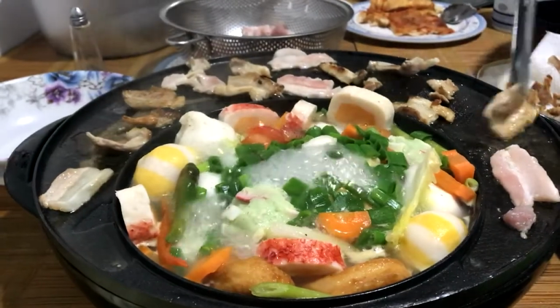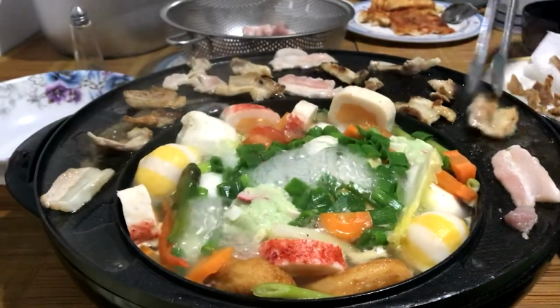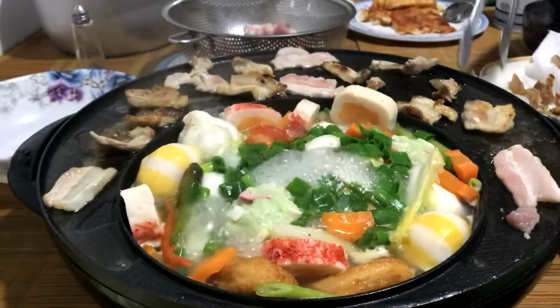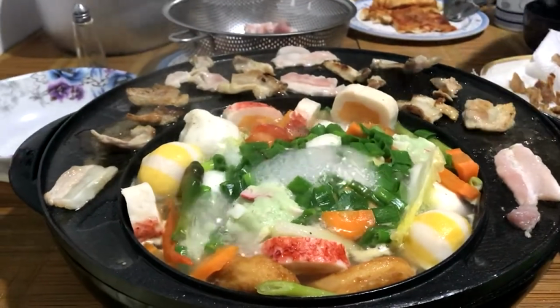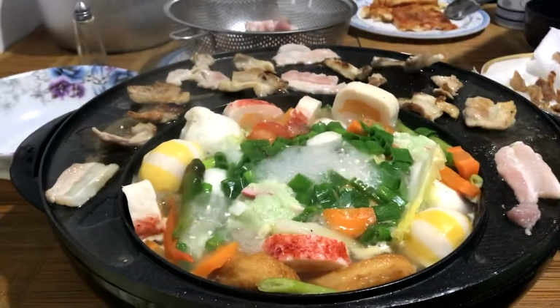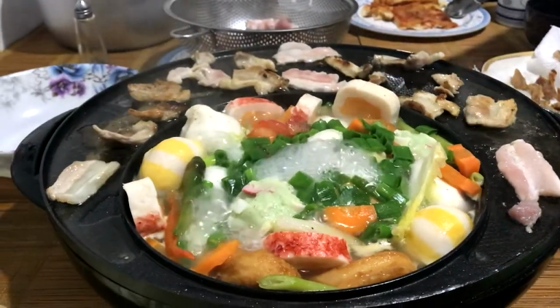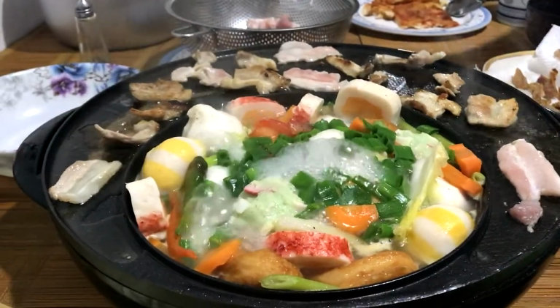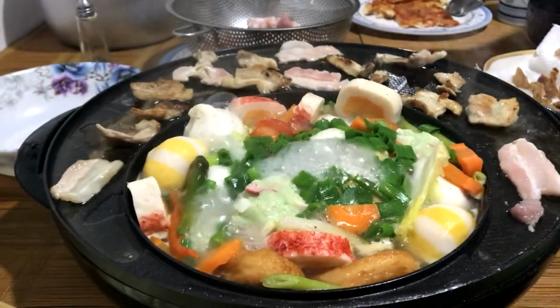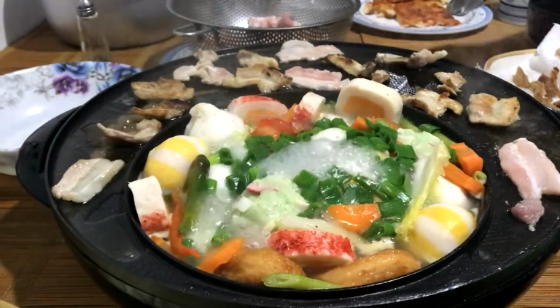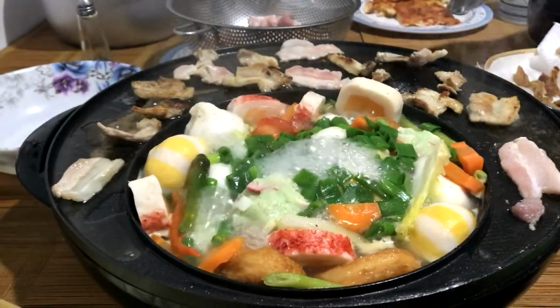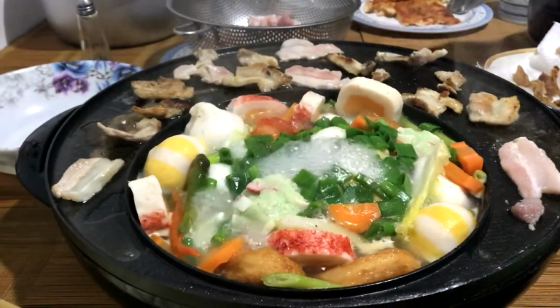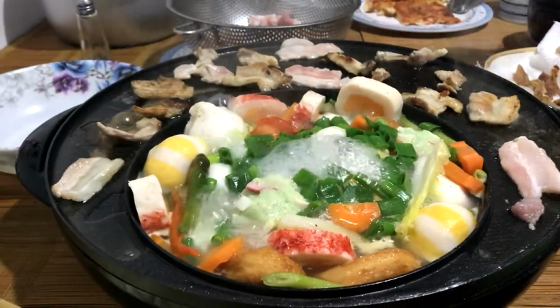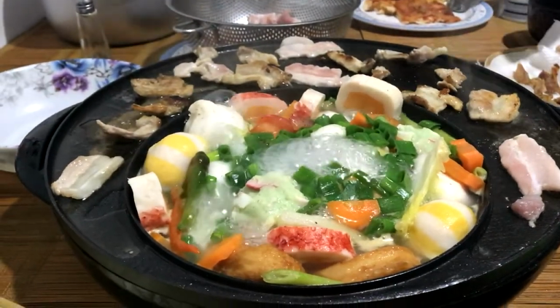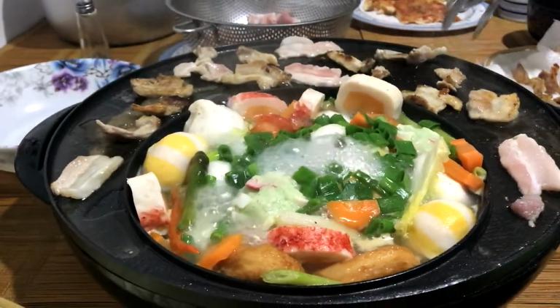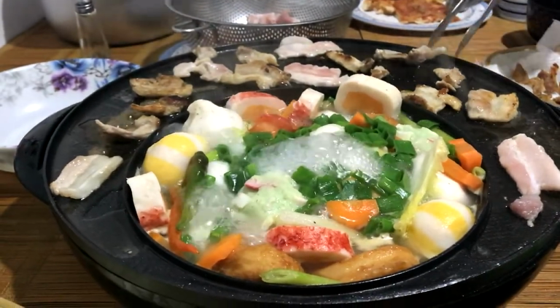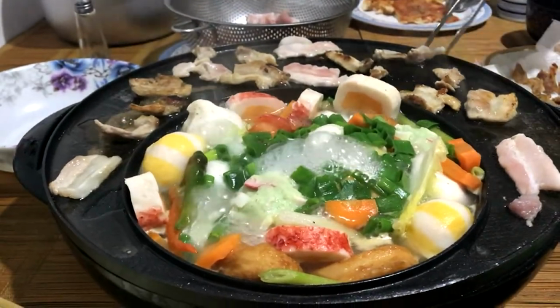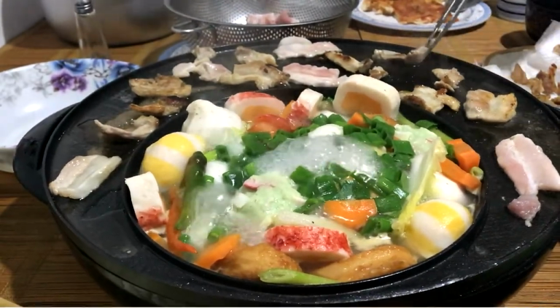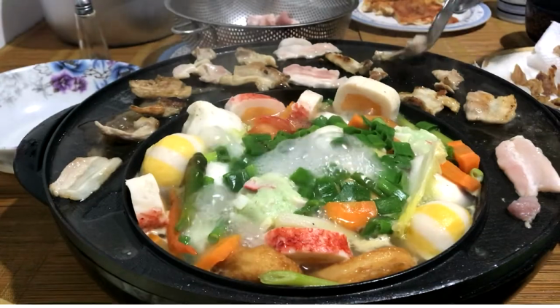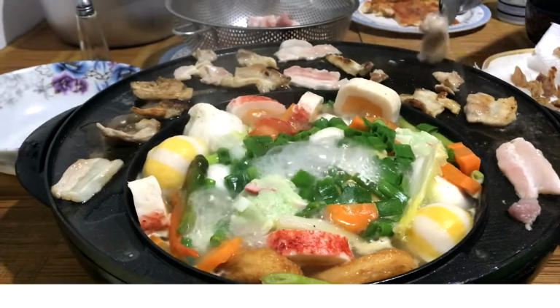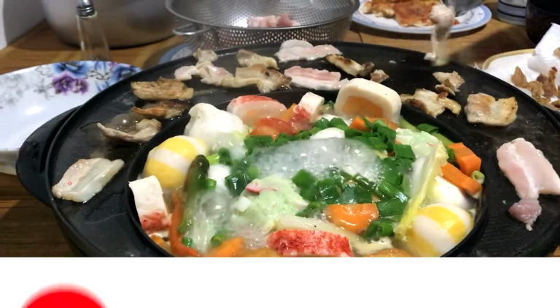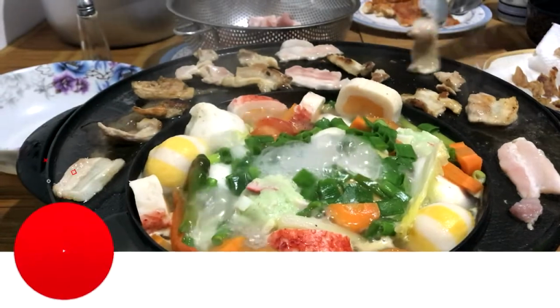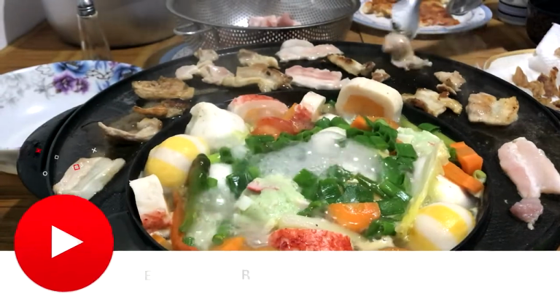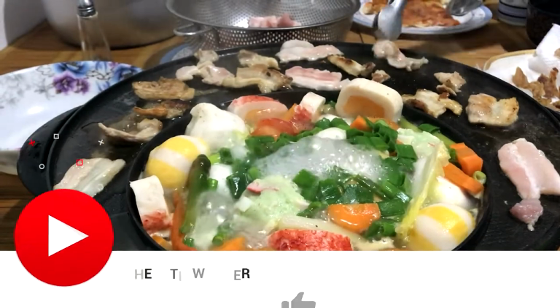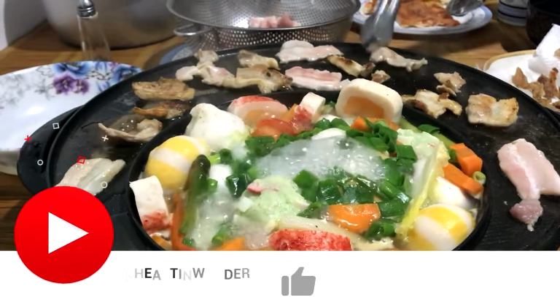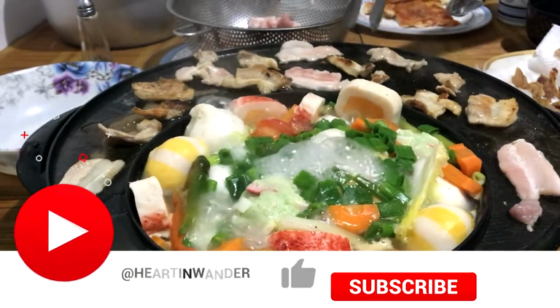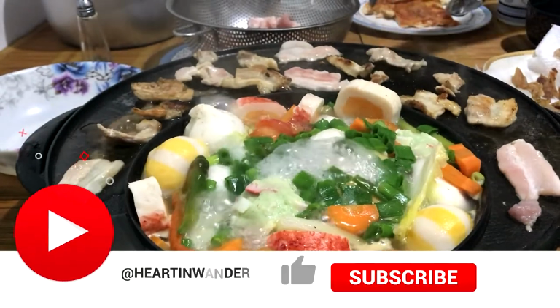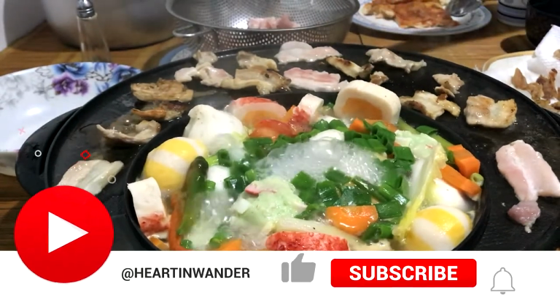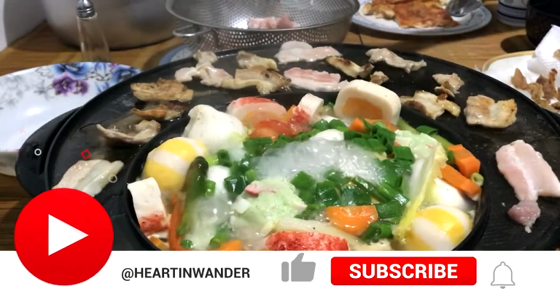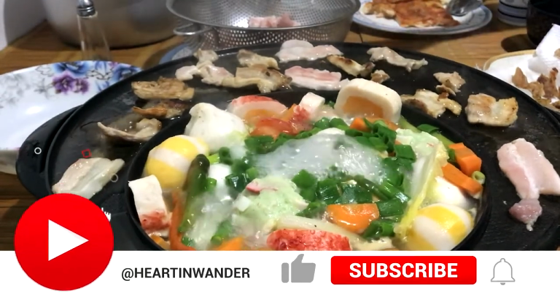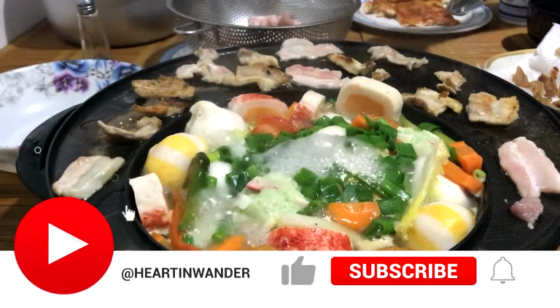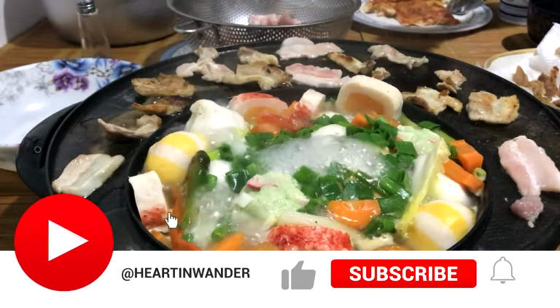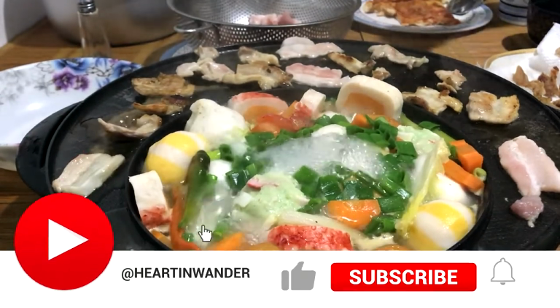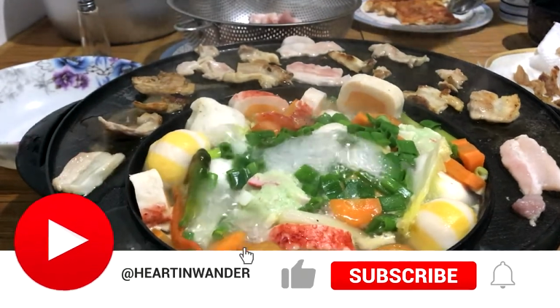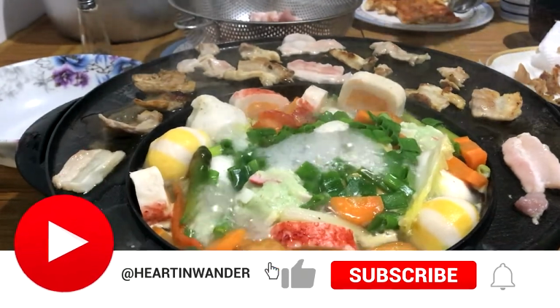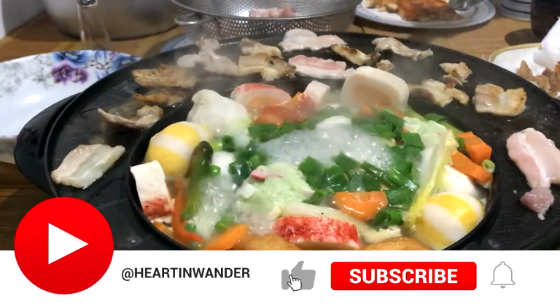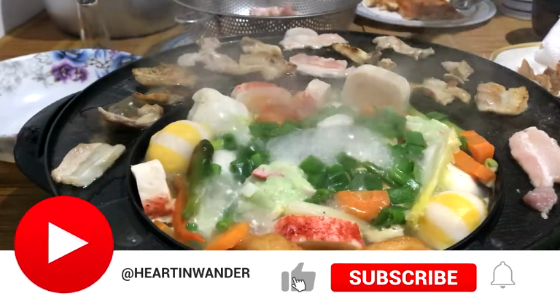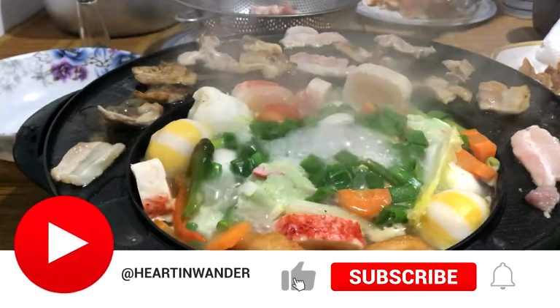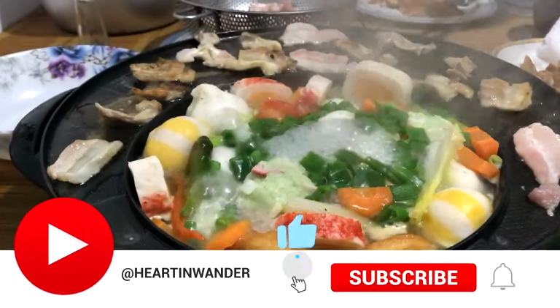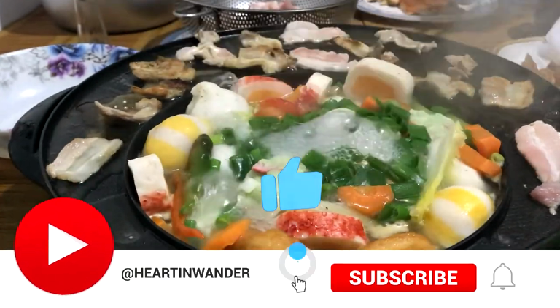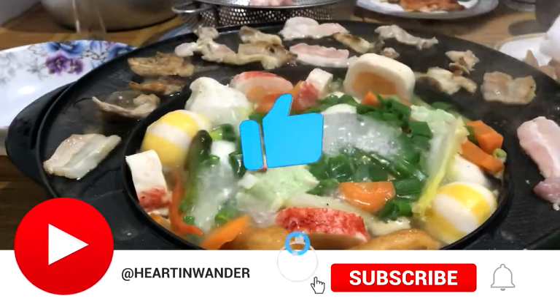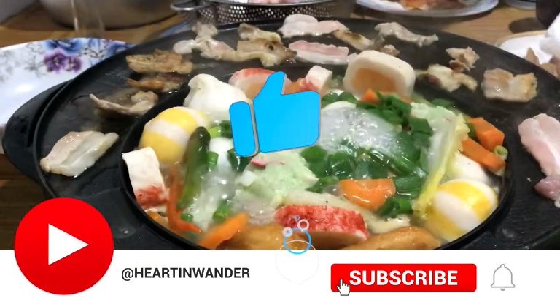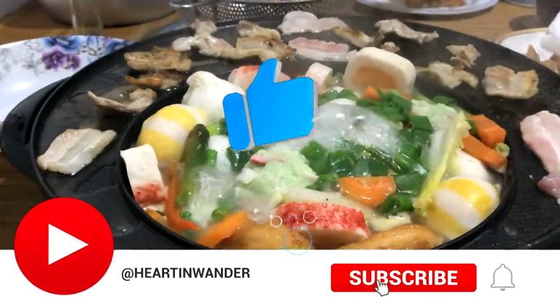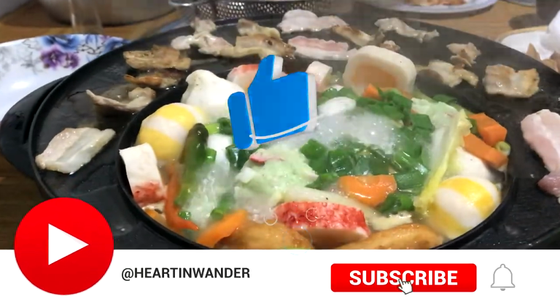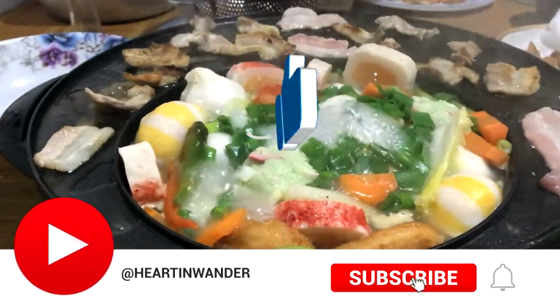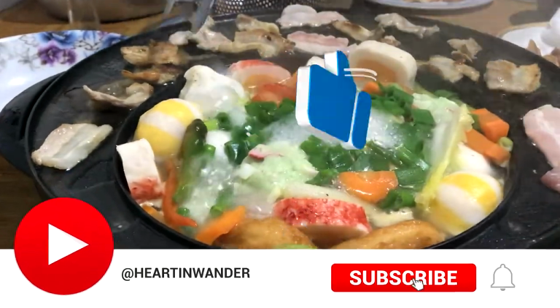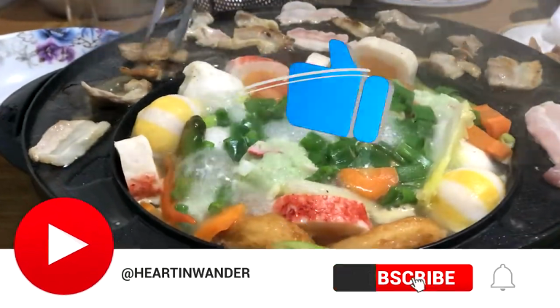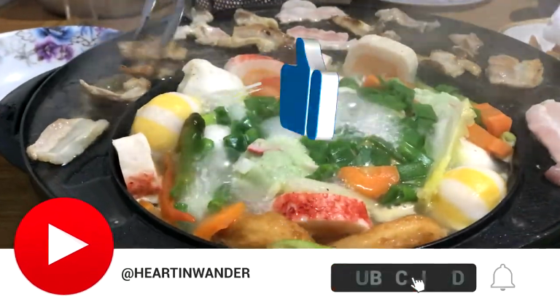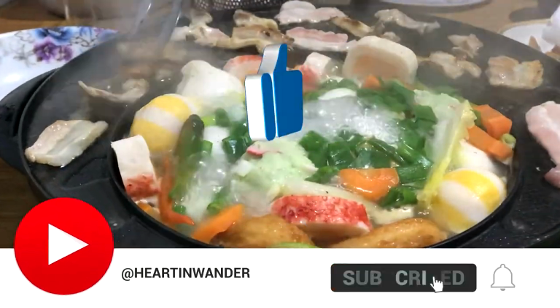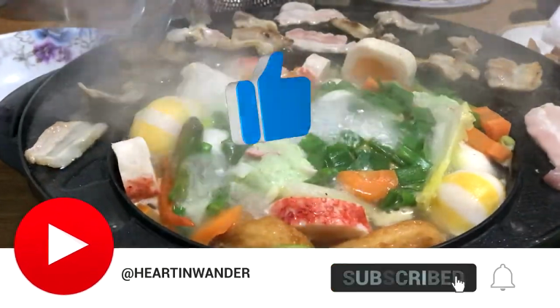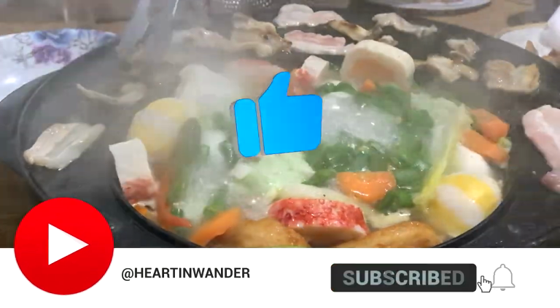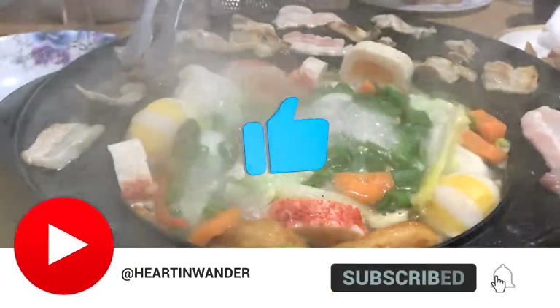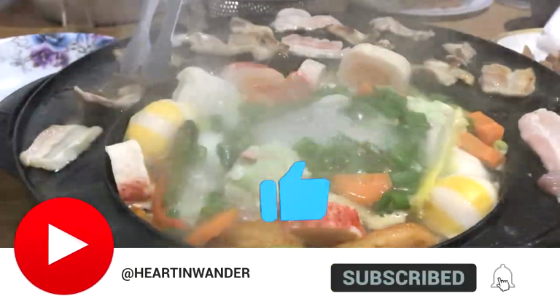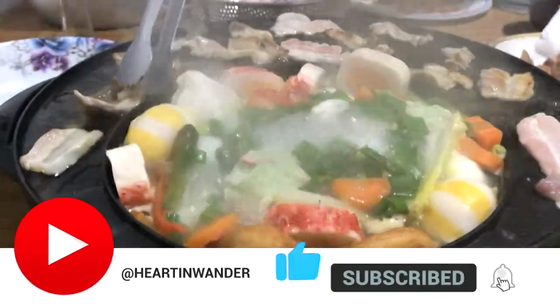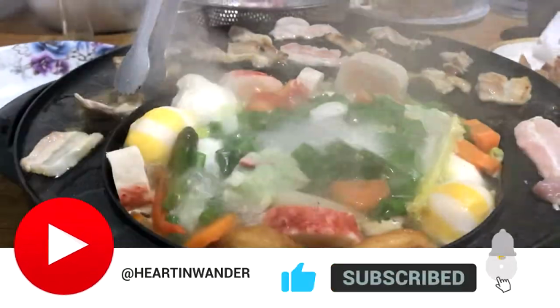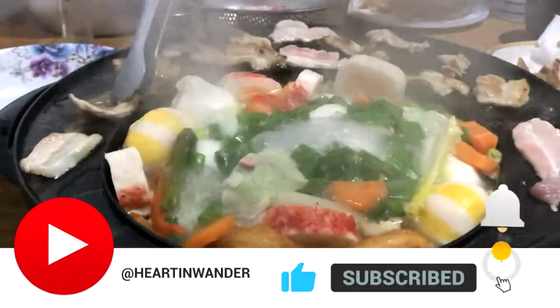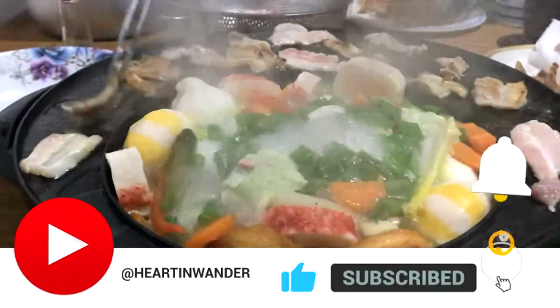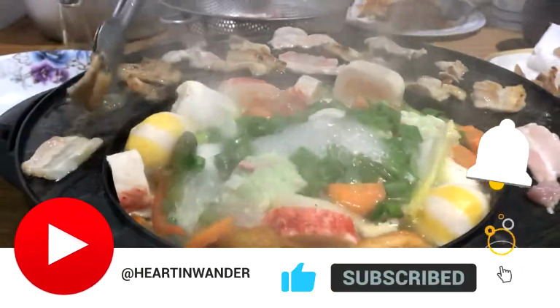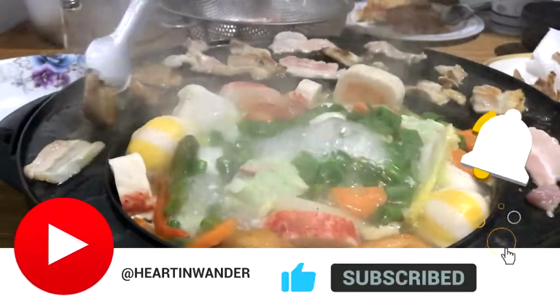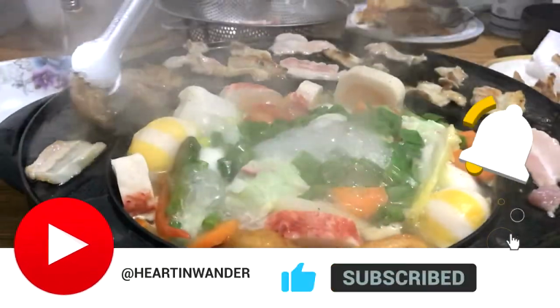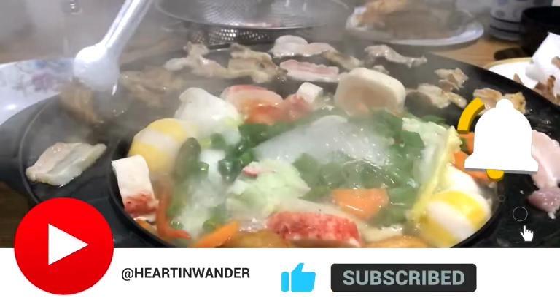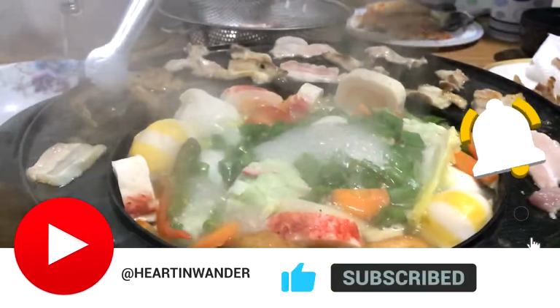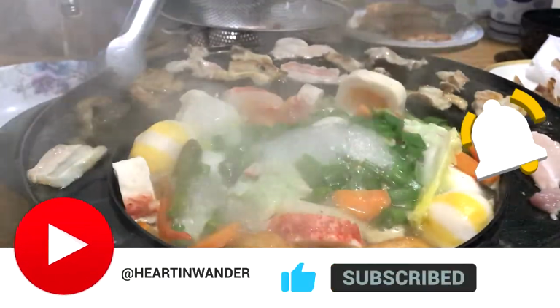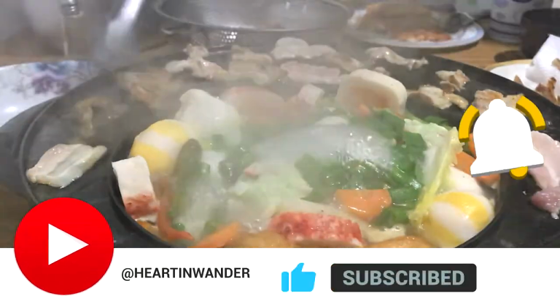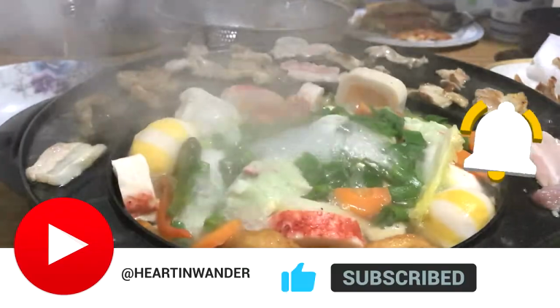Hope you enjoyed watching it. Thanks for watching our videos, and please don't forget to like and subscribe.